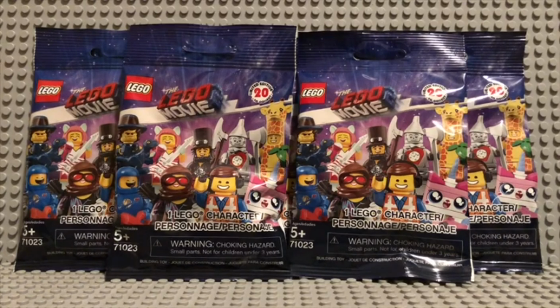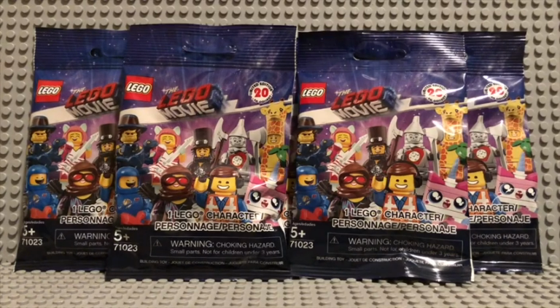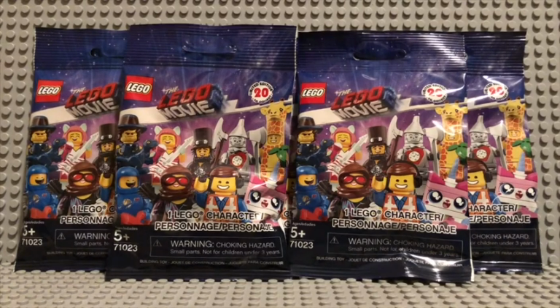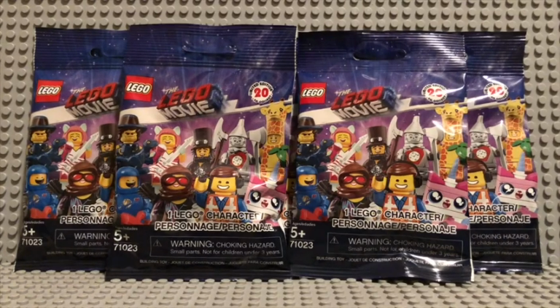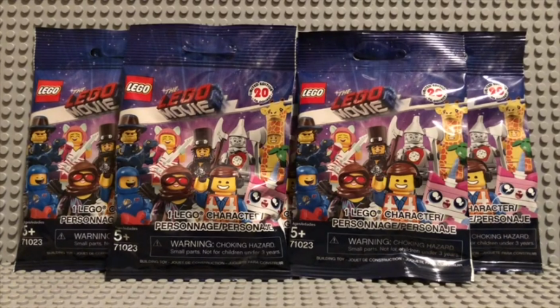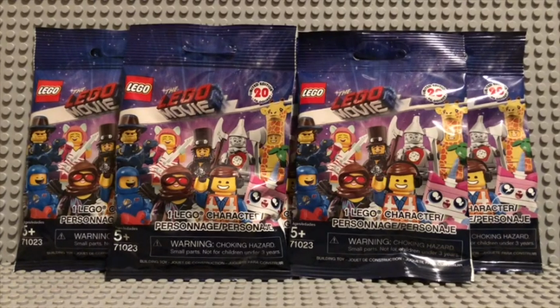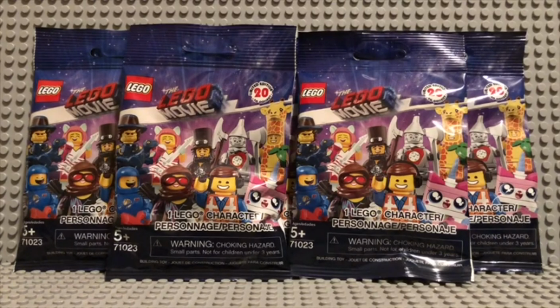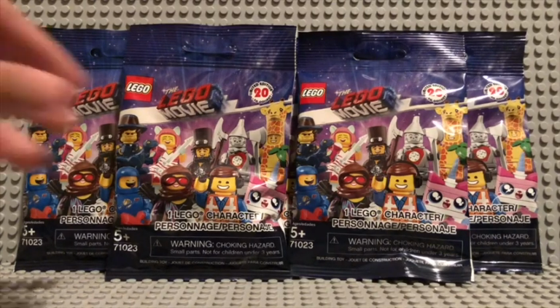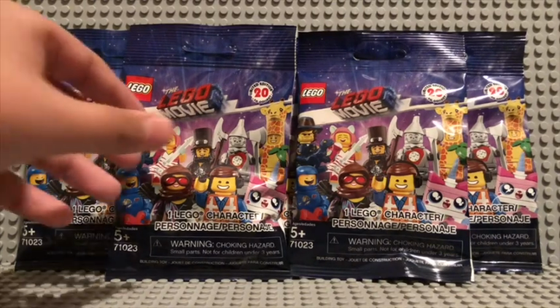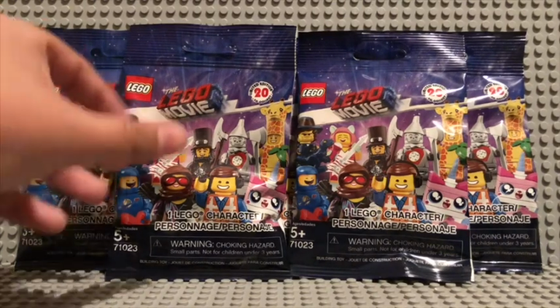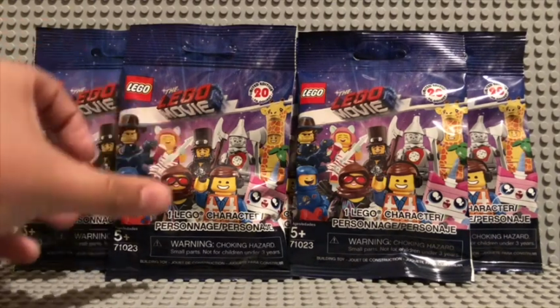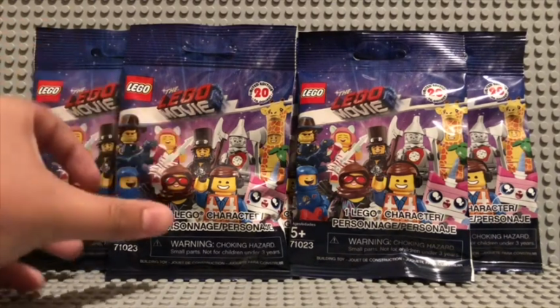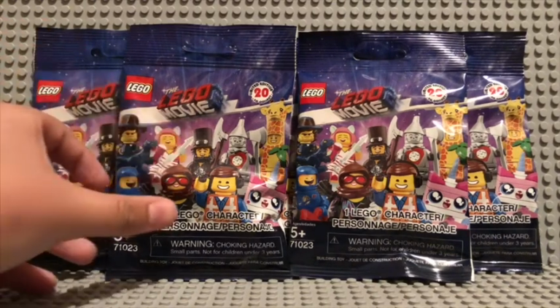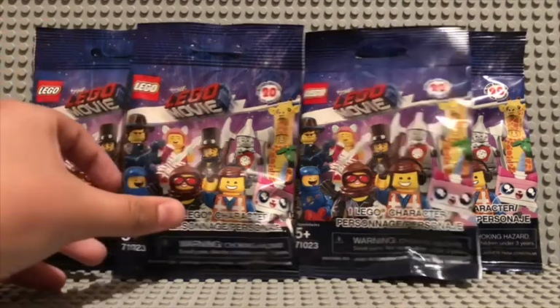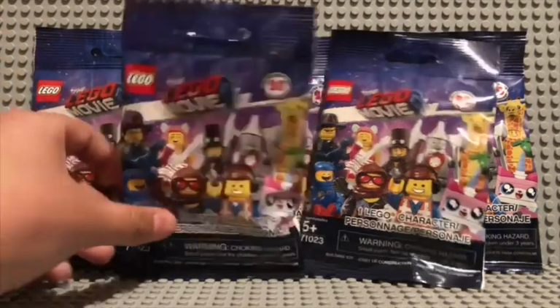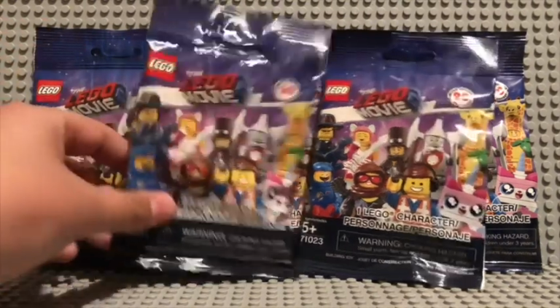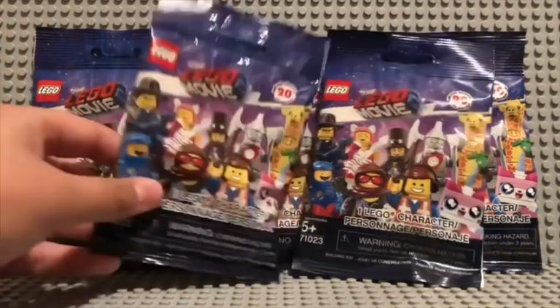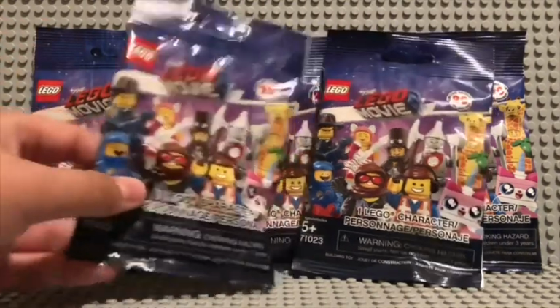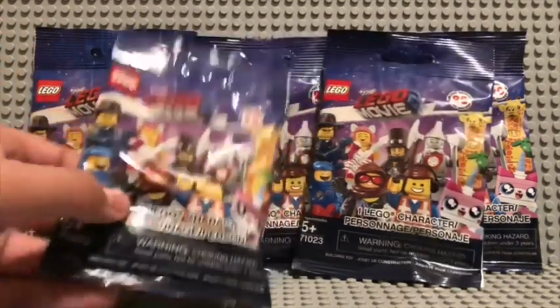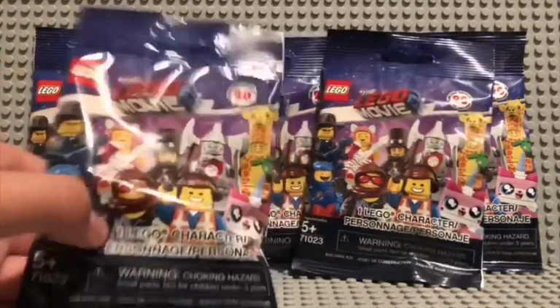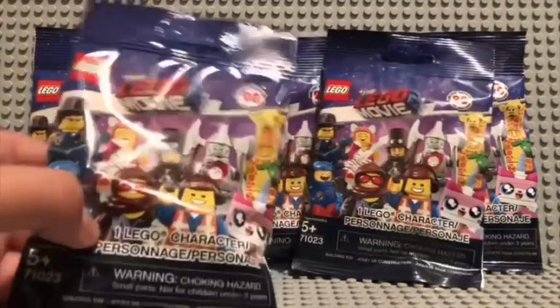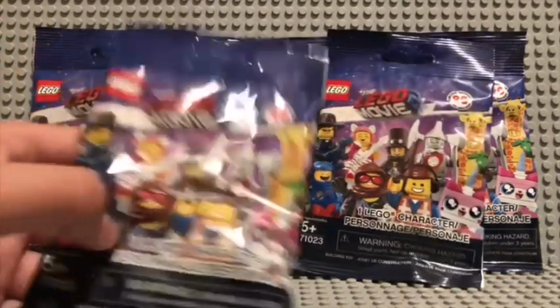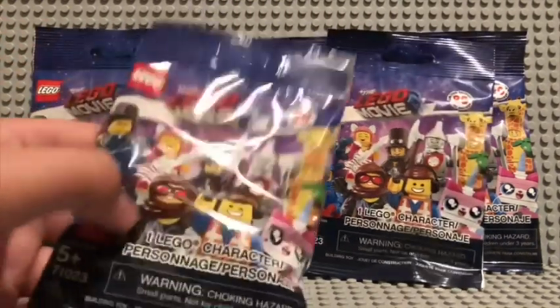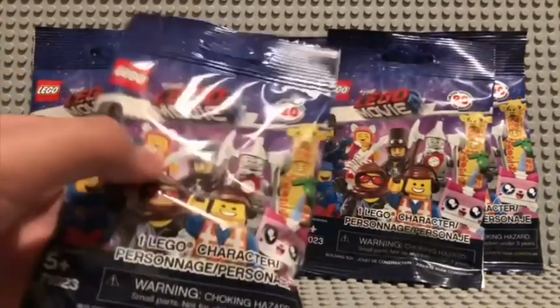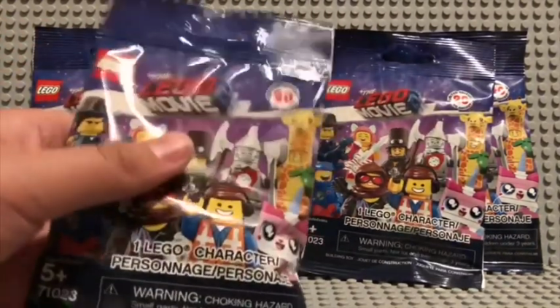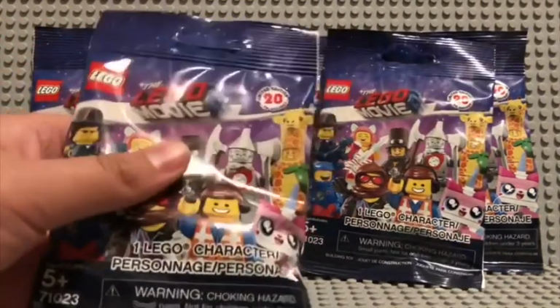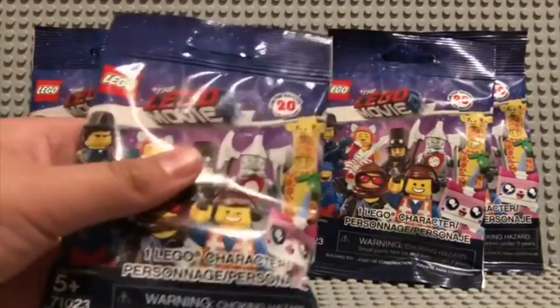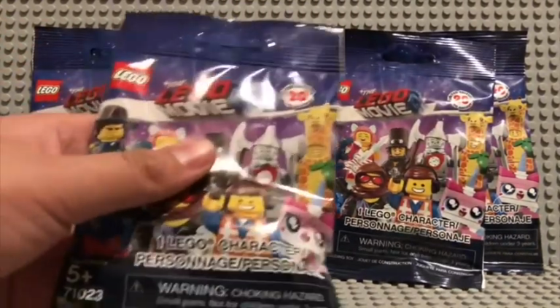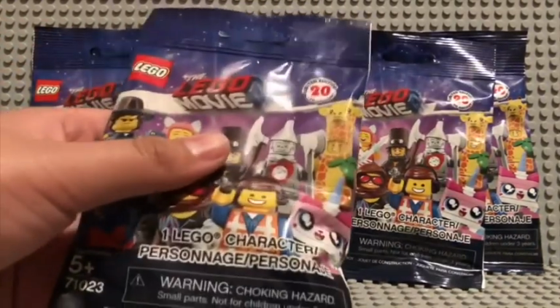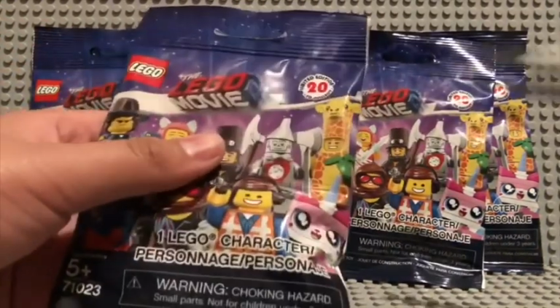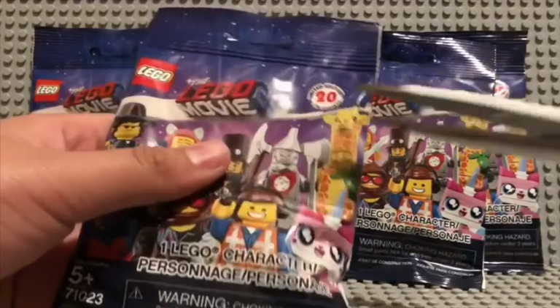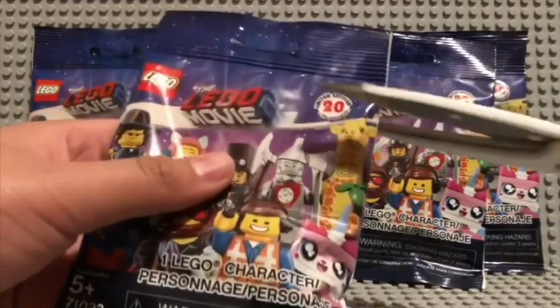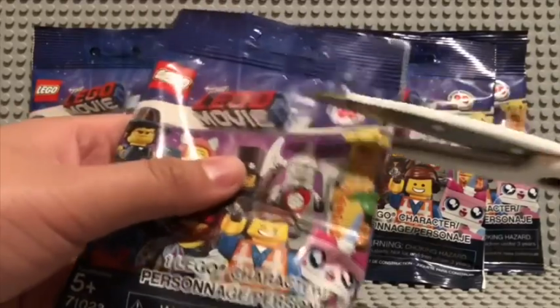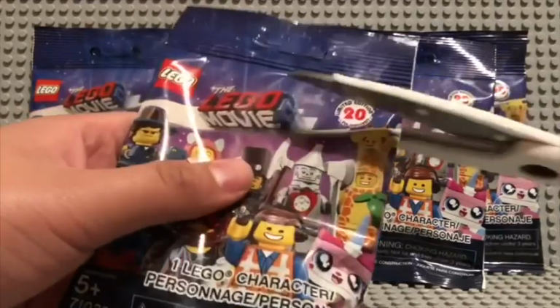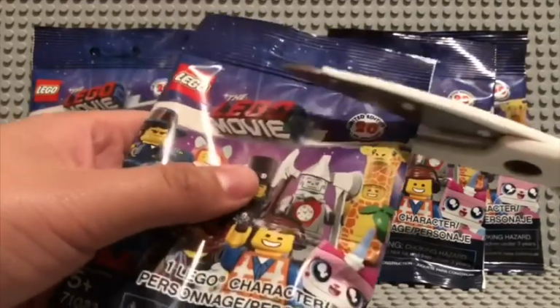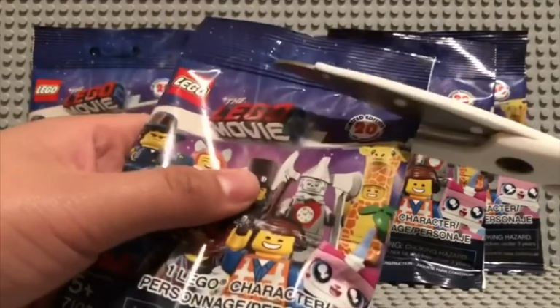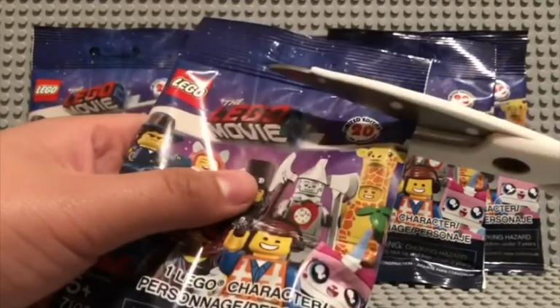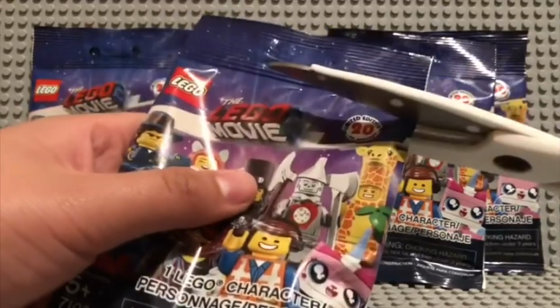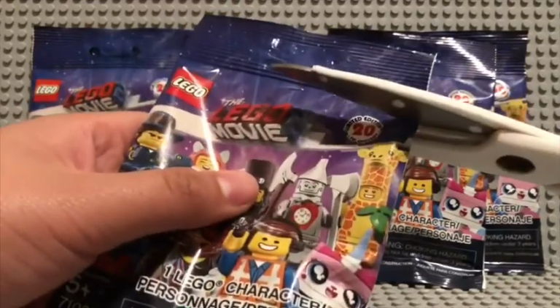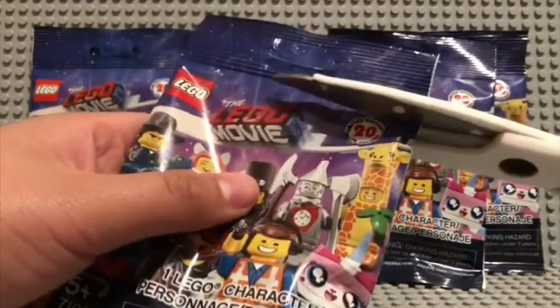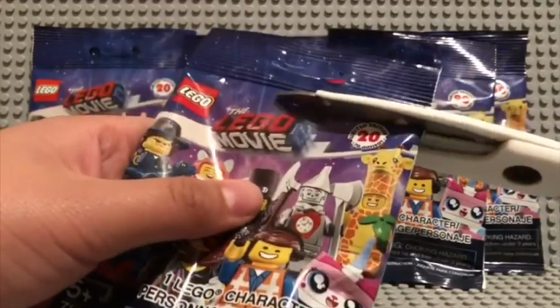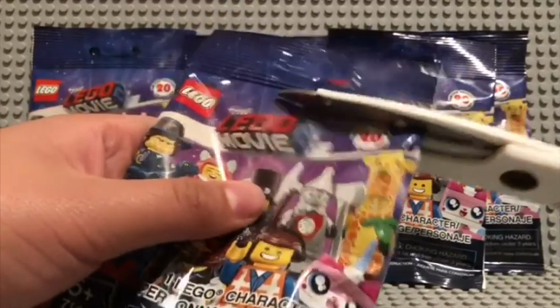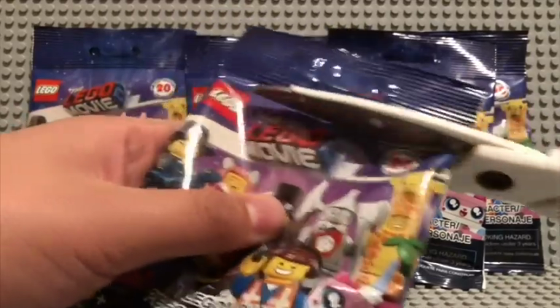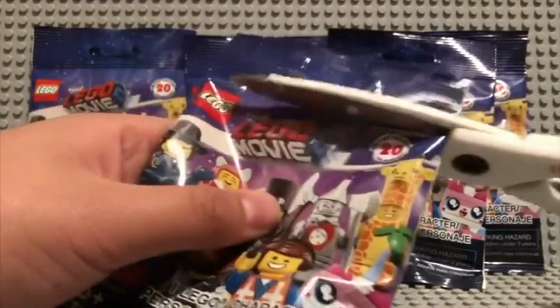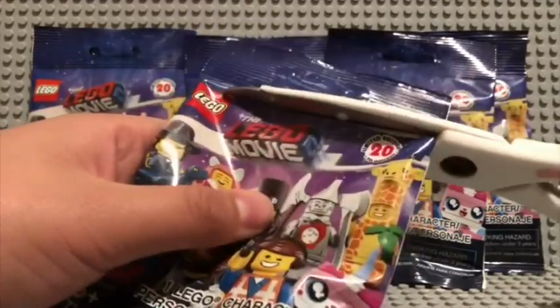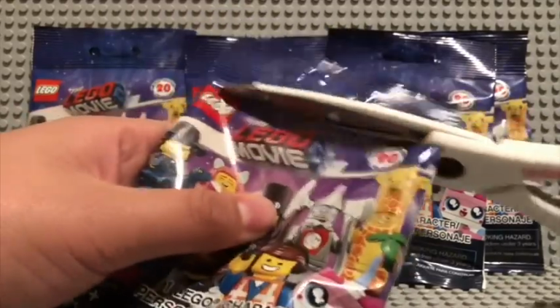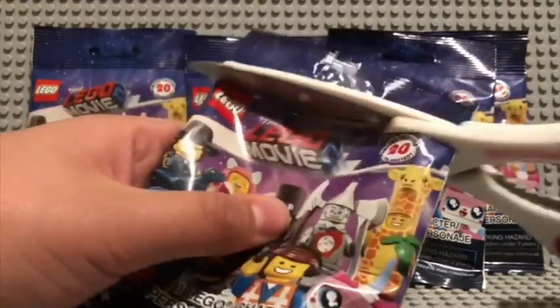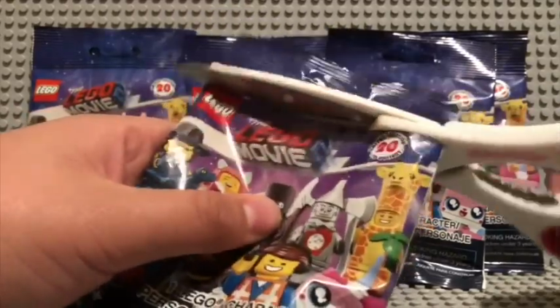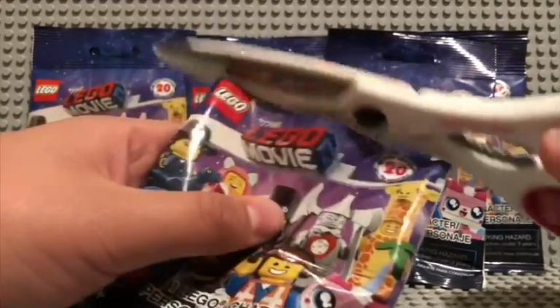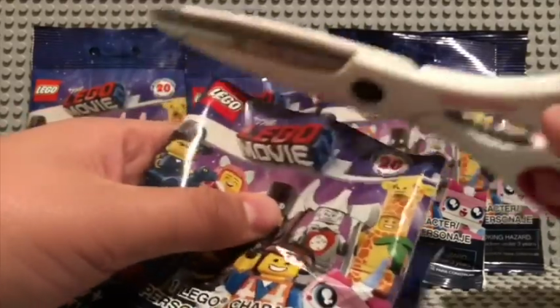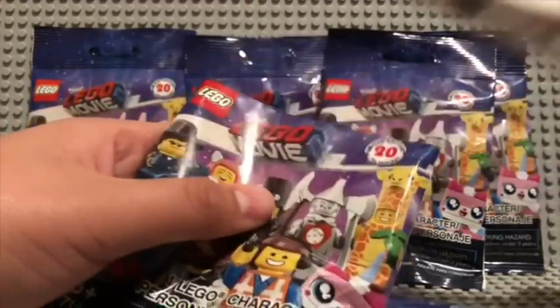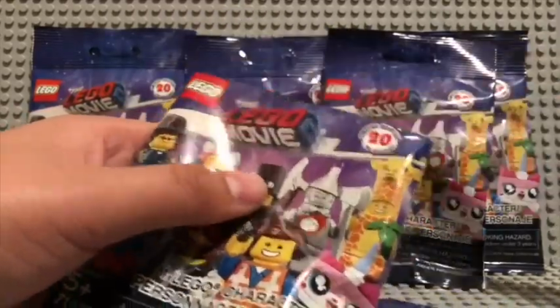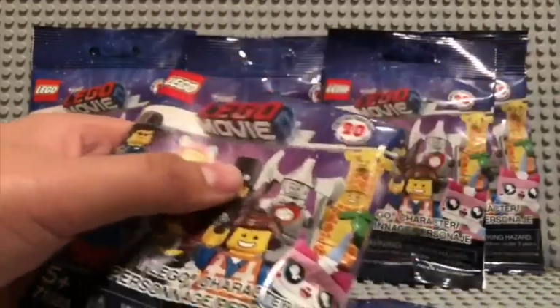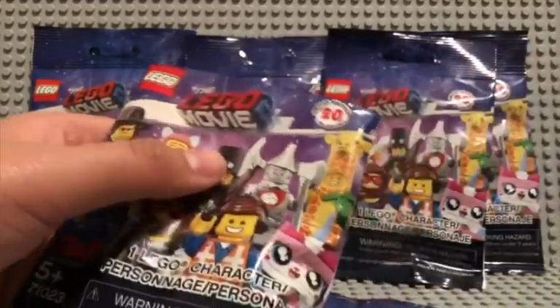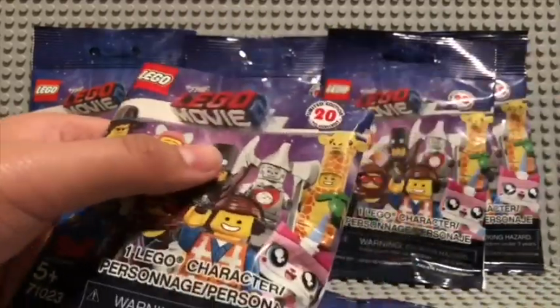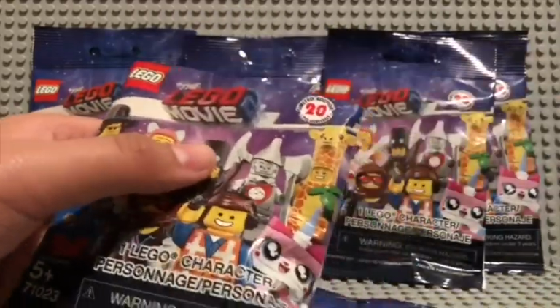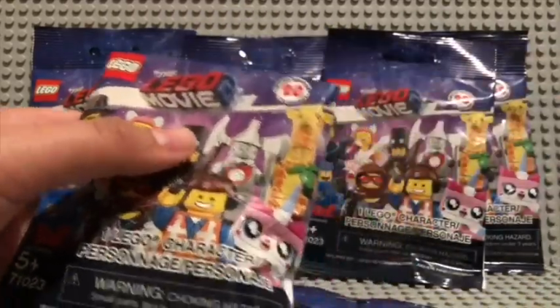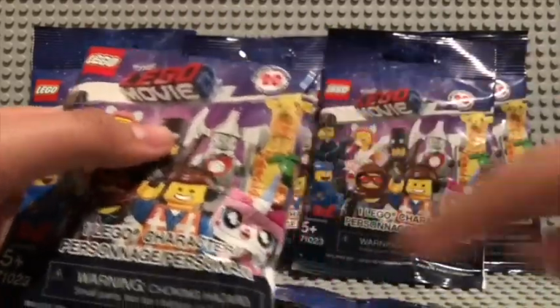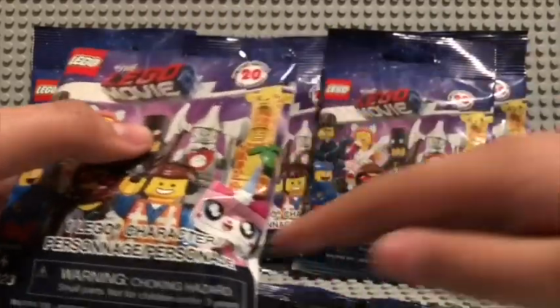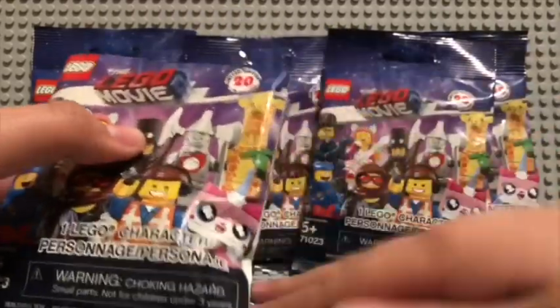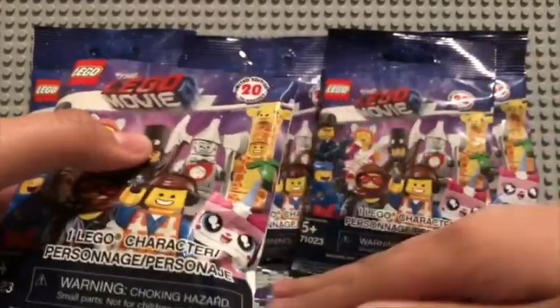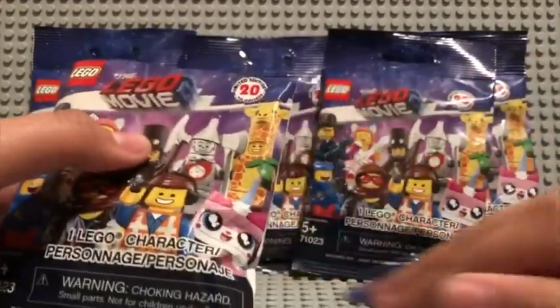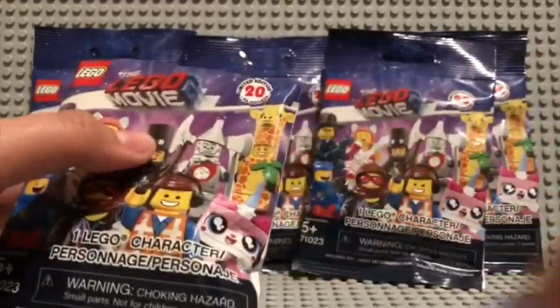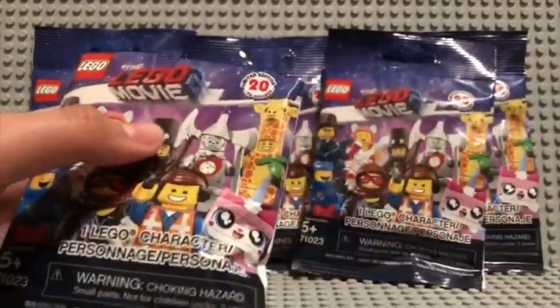Go ahead and open up our first pack. I have my scissors right here. Let's just see who this is going to be.